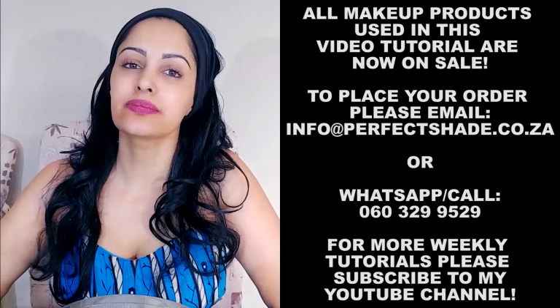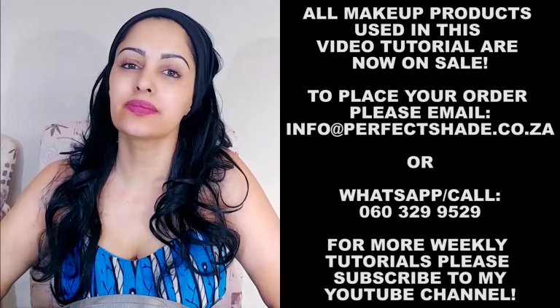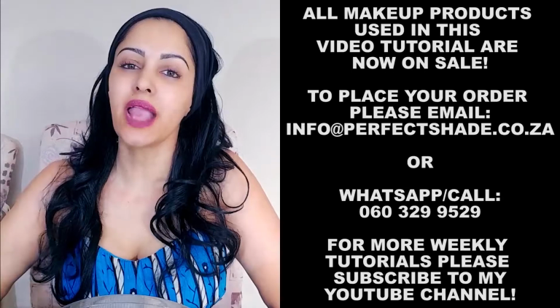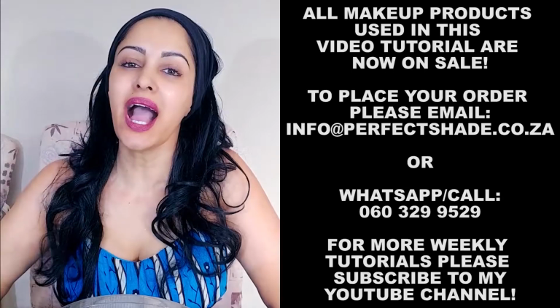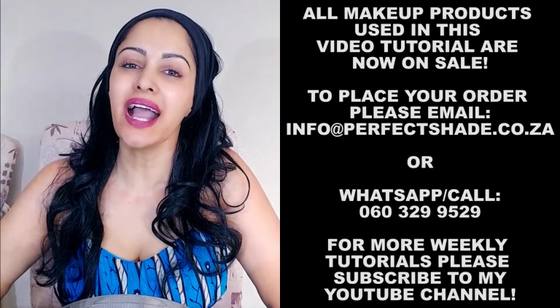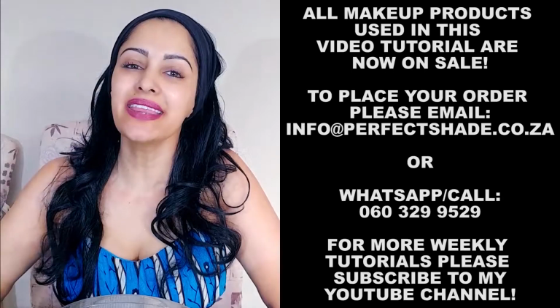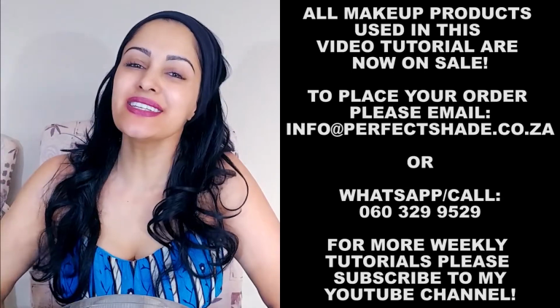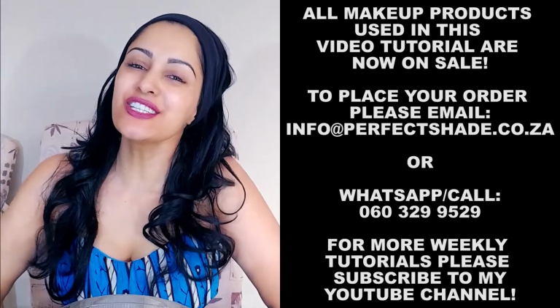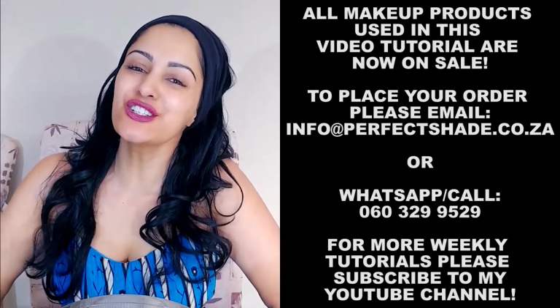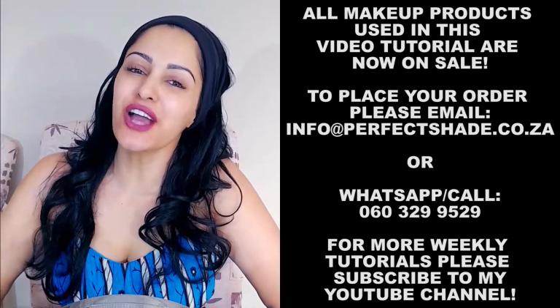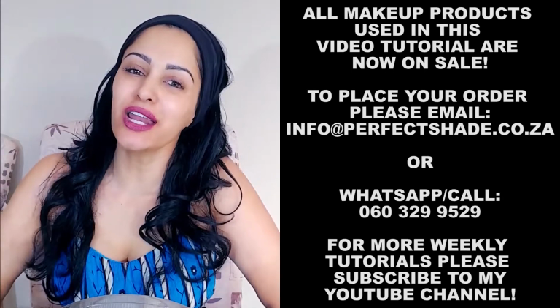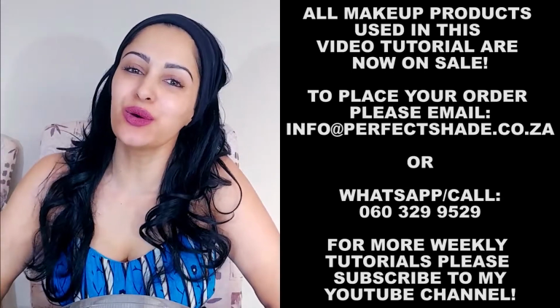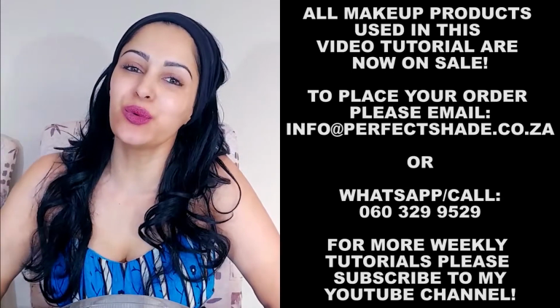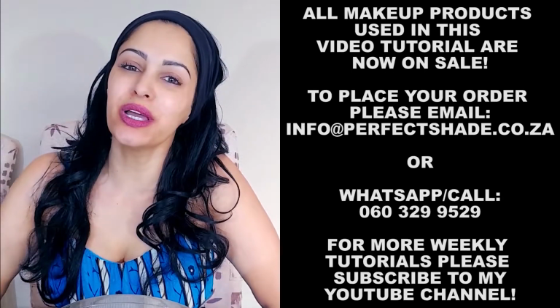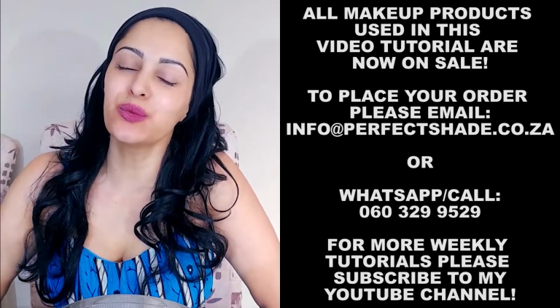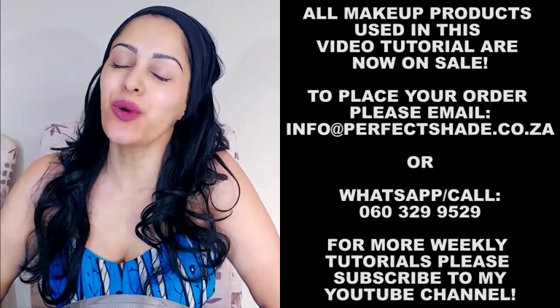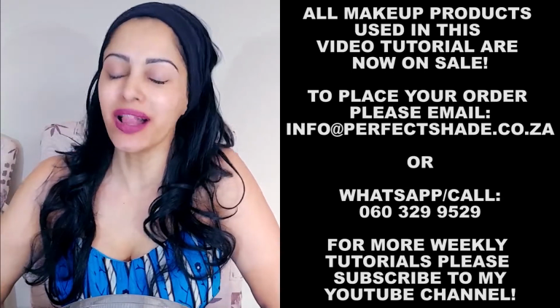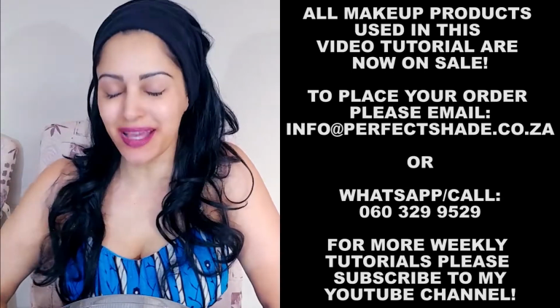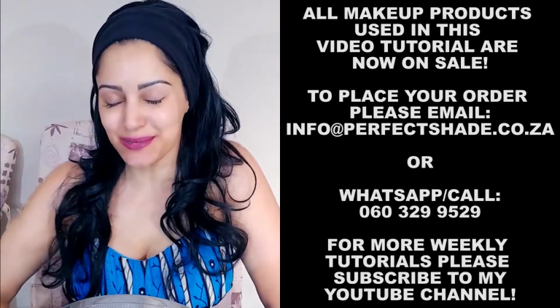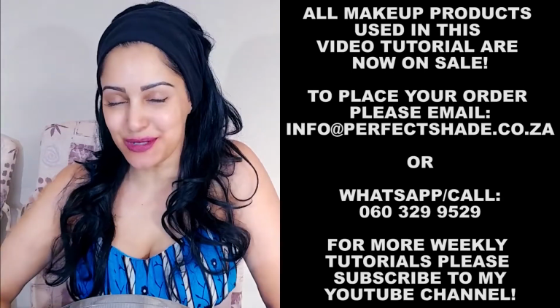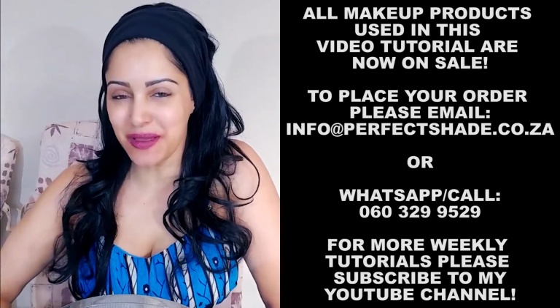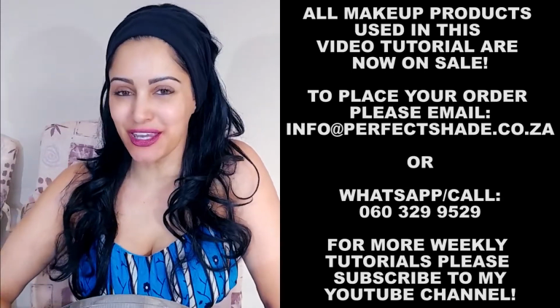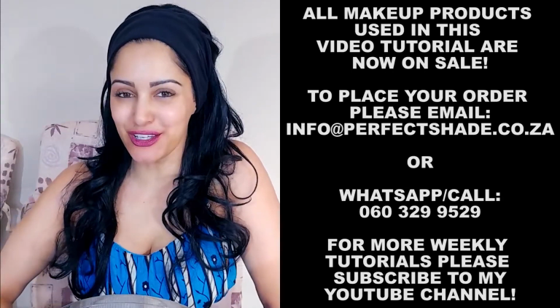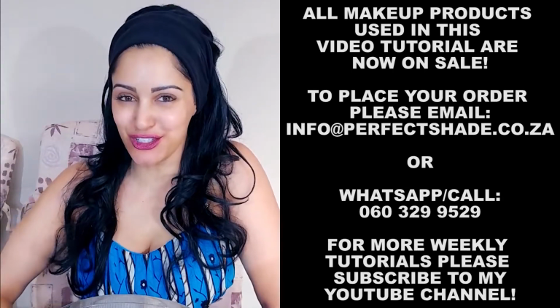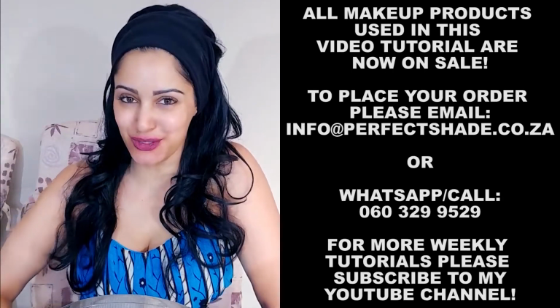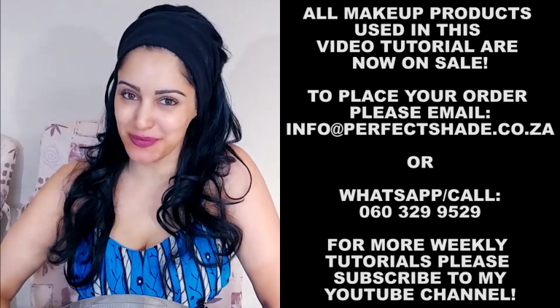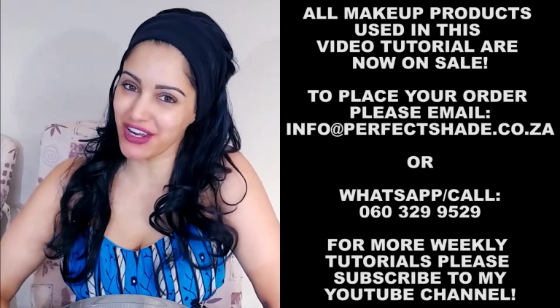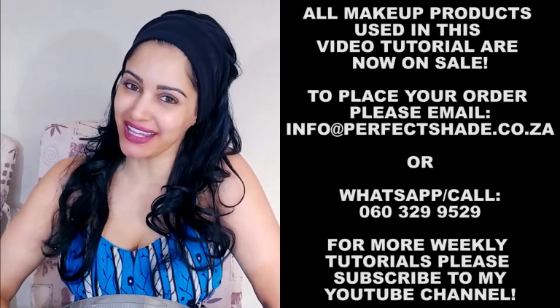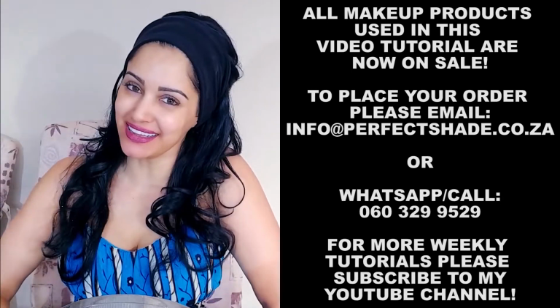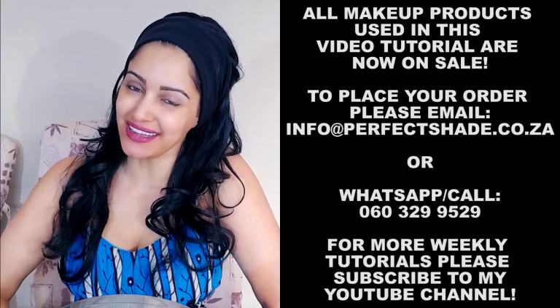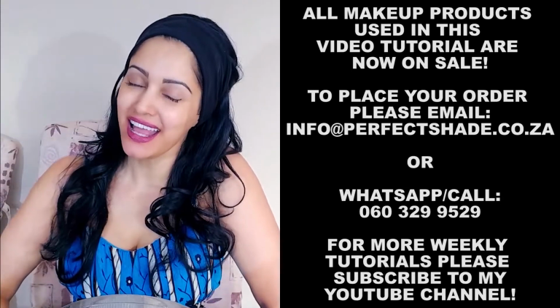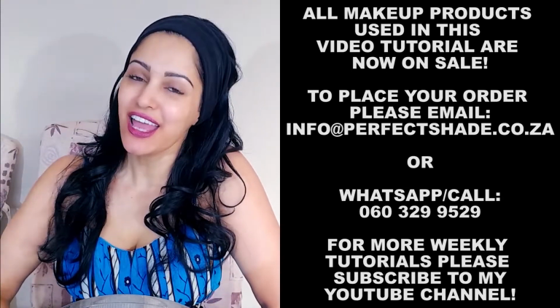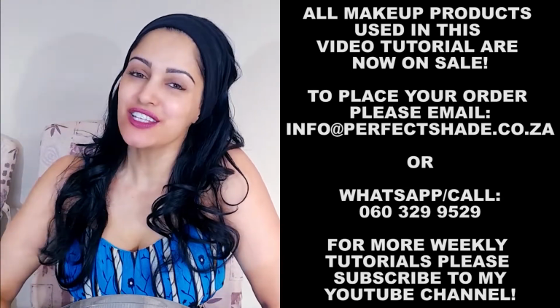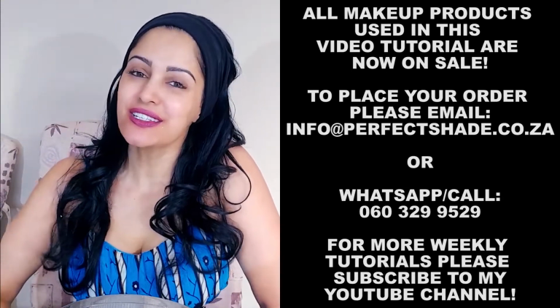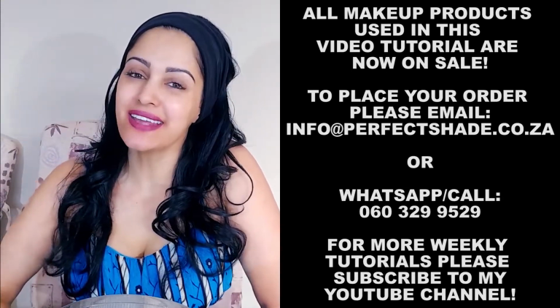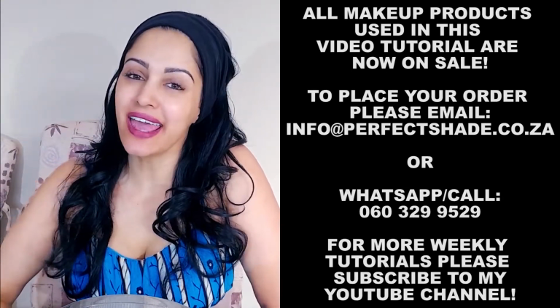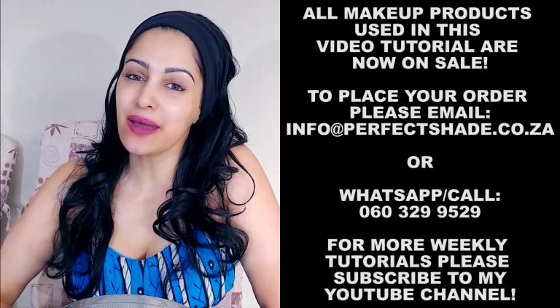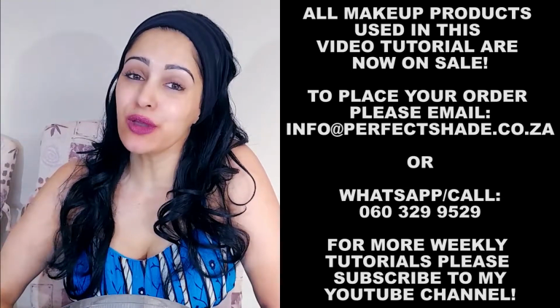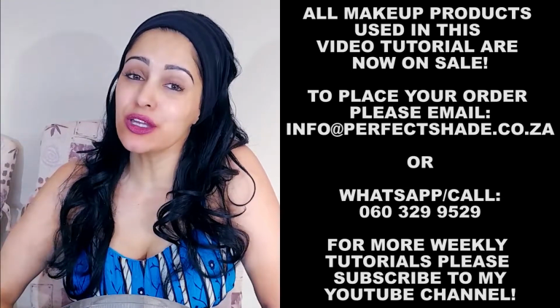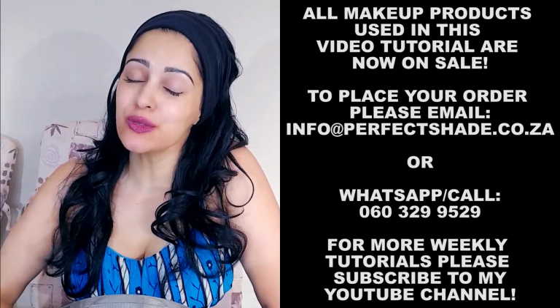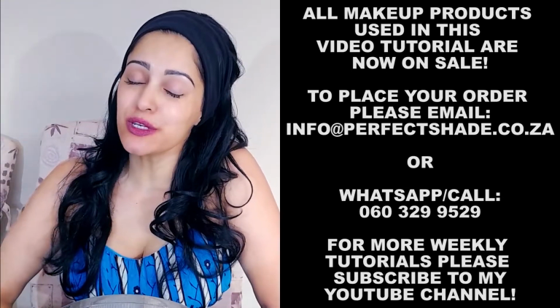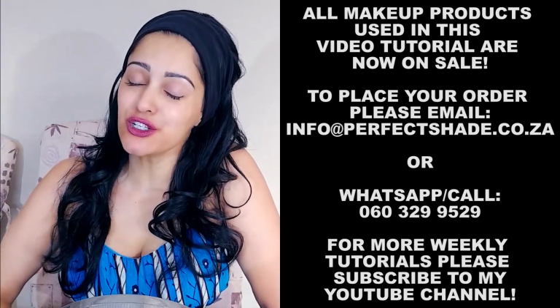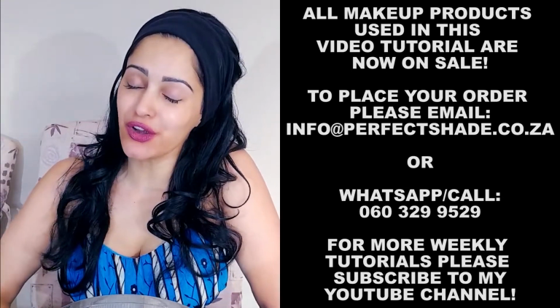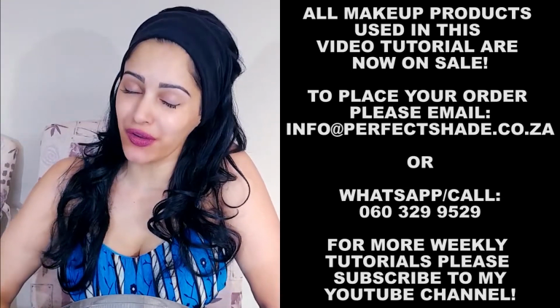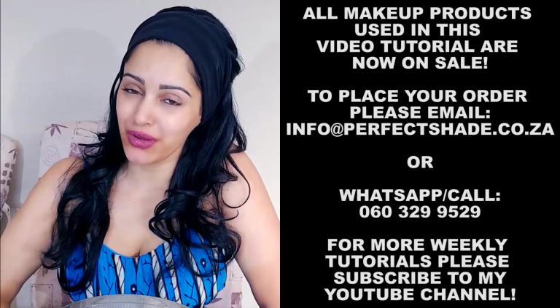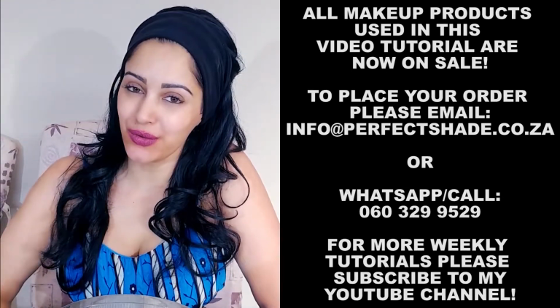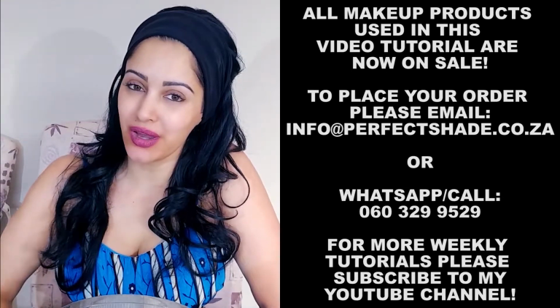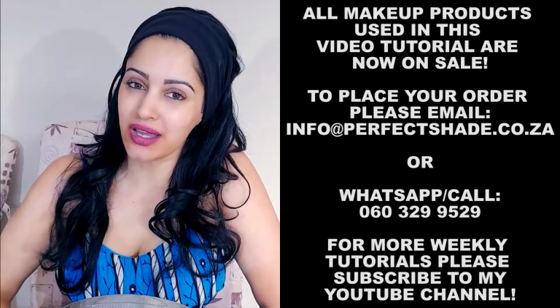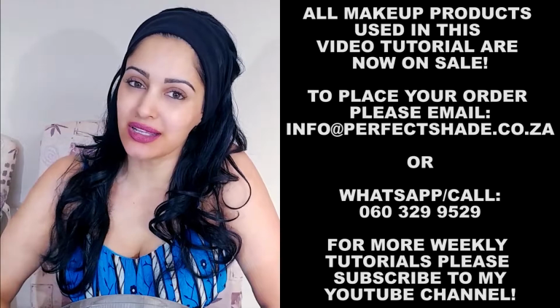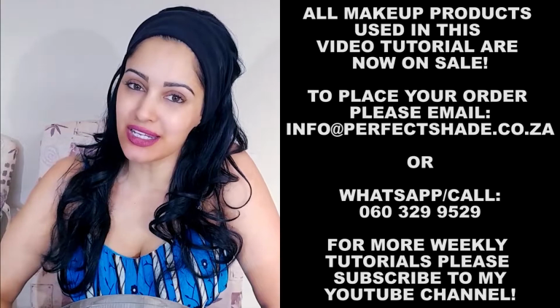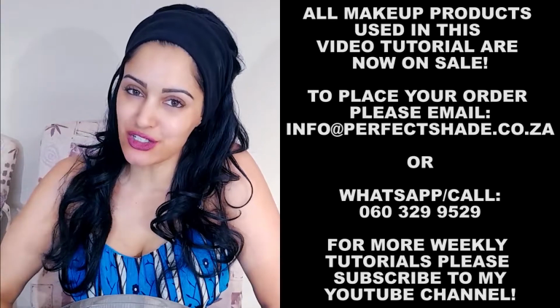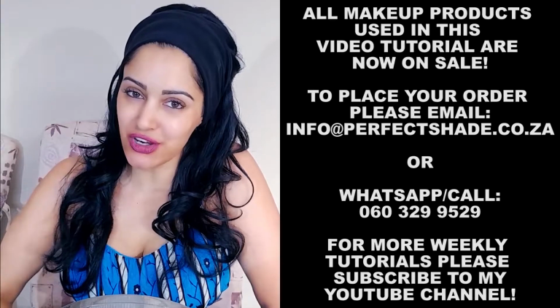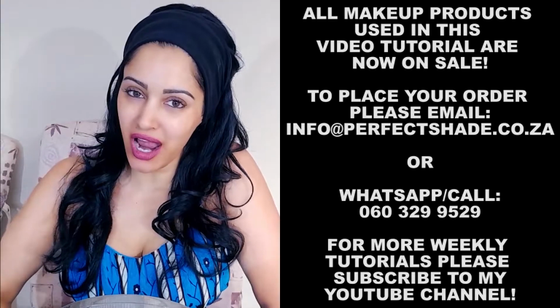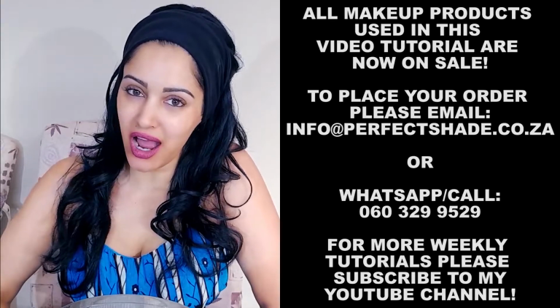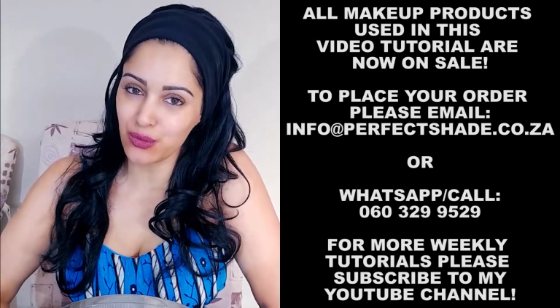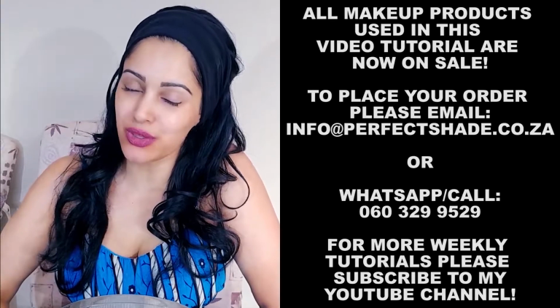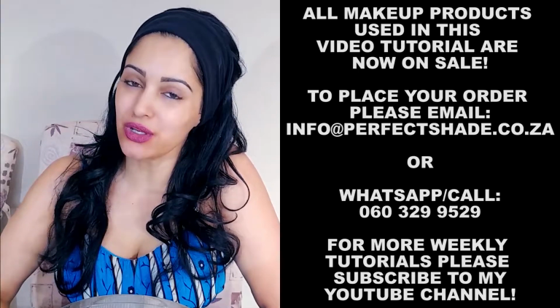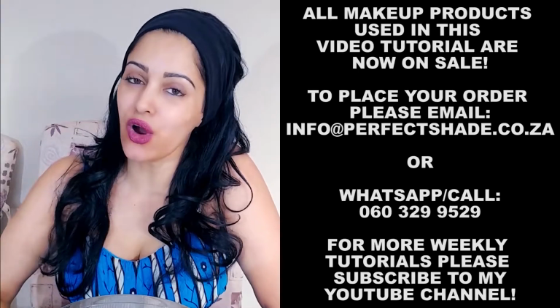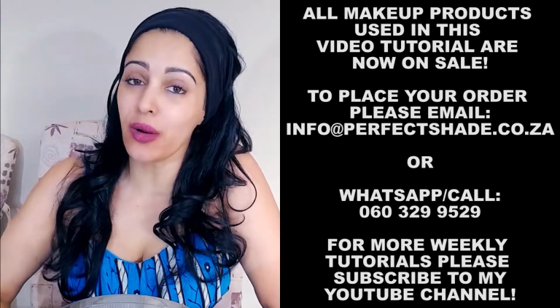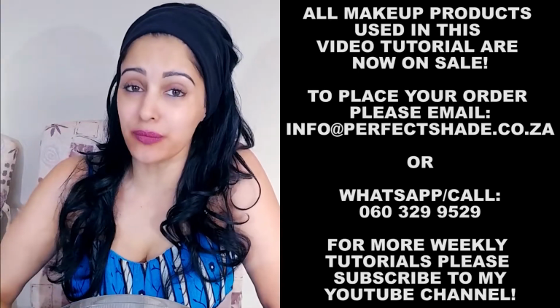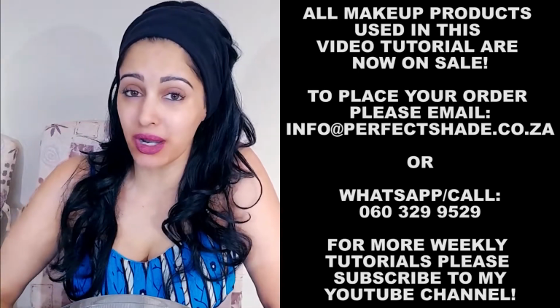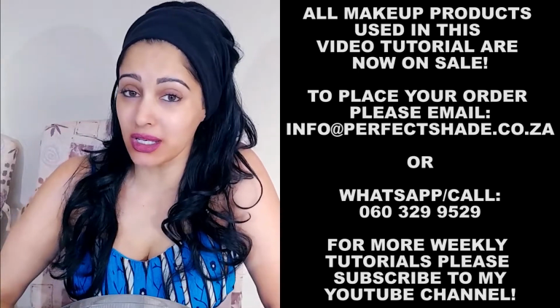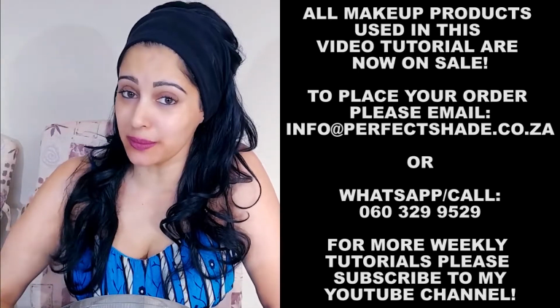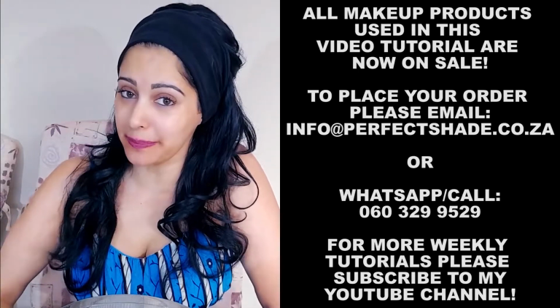Hi, this is Shaila Witt. Welcome to my YouTube channel. Today I'm going to be showing you a glittery eye with an ombre look.